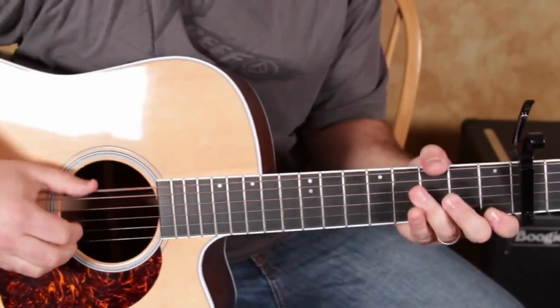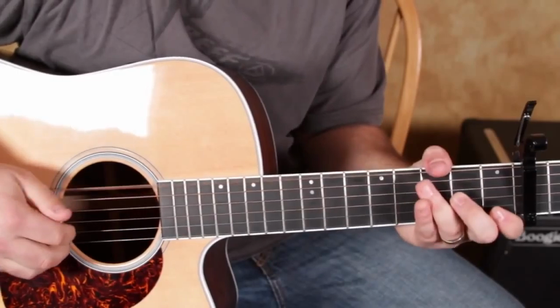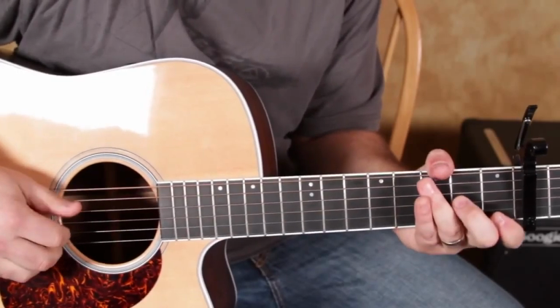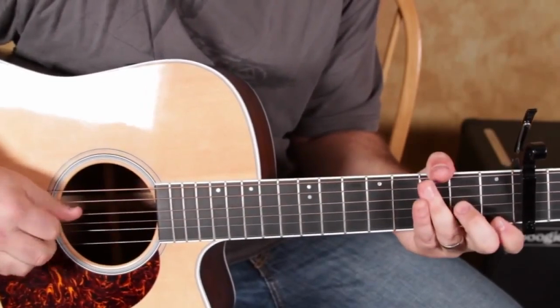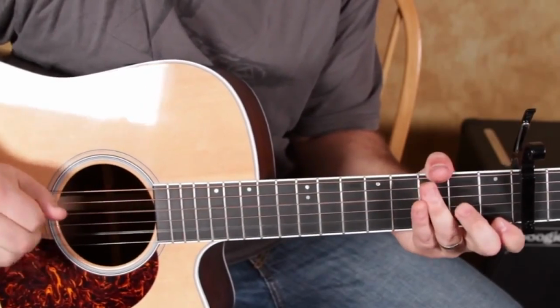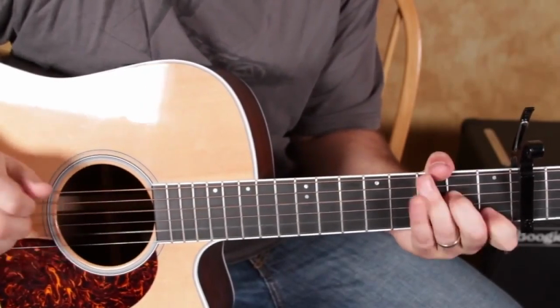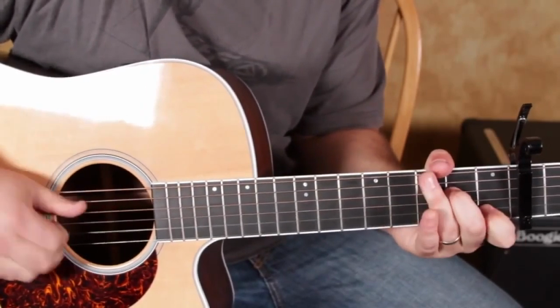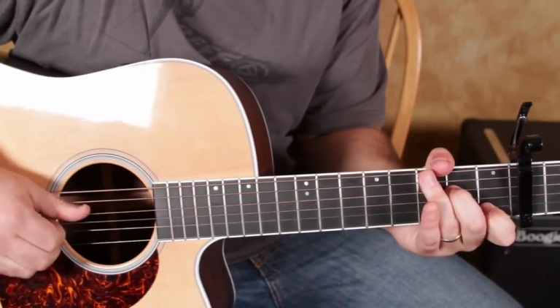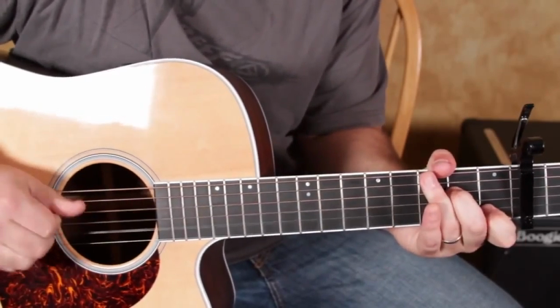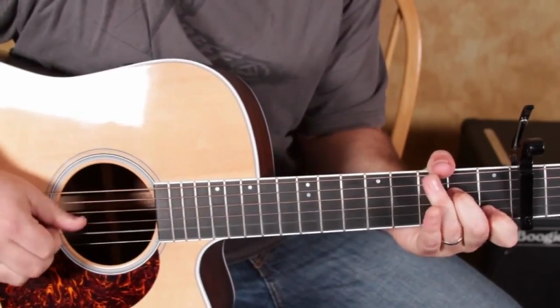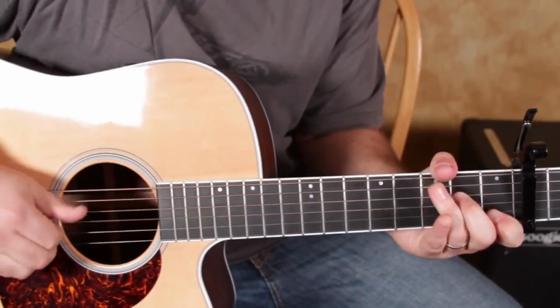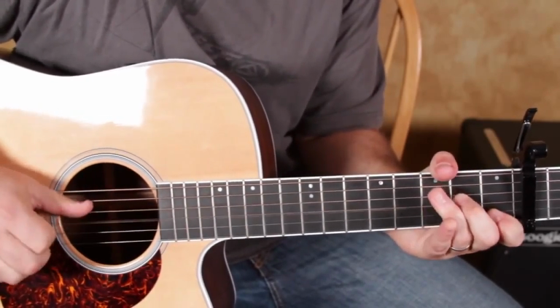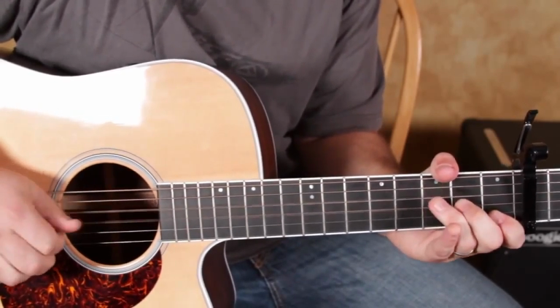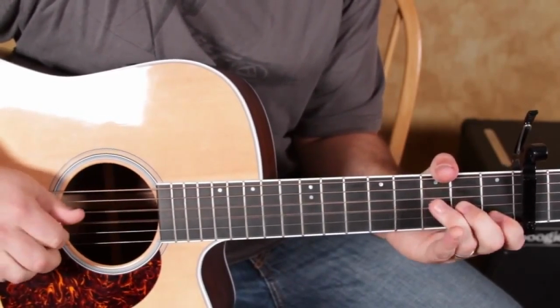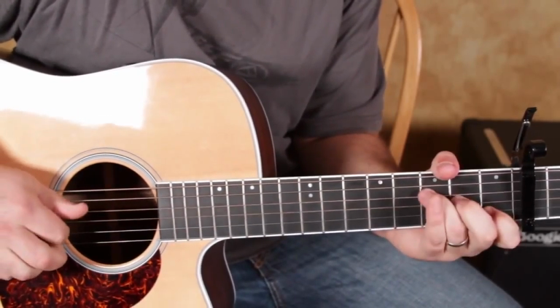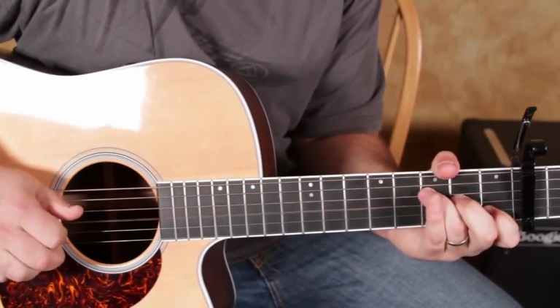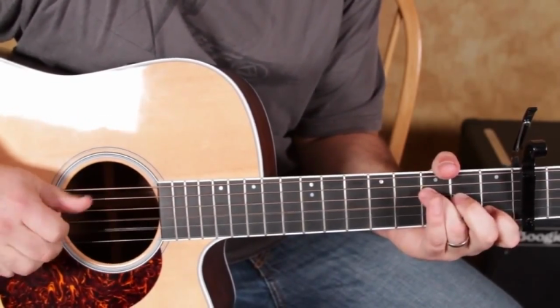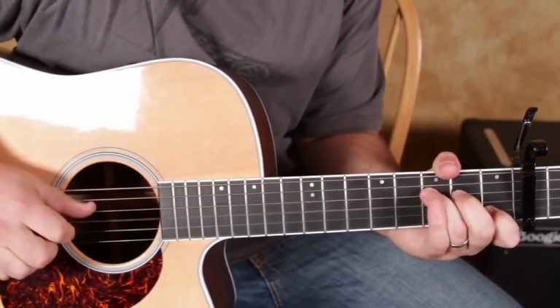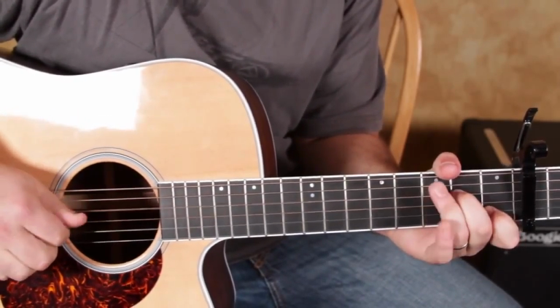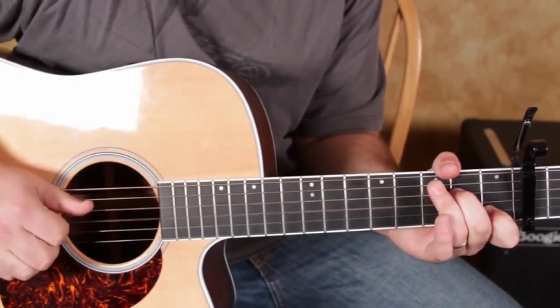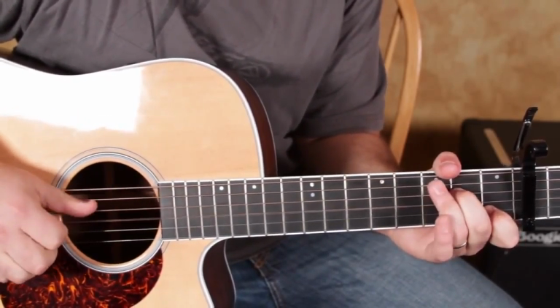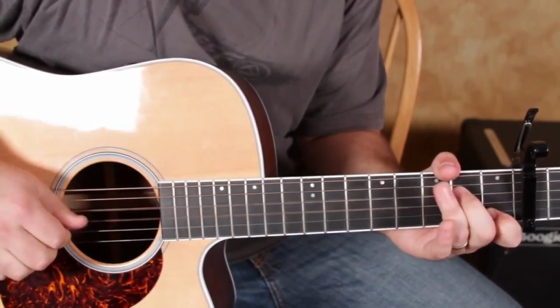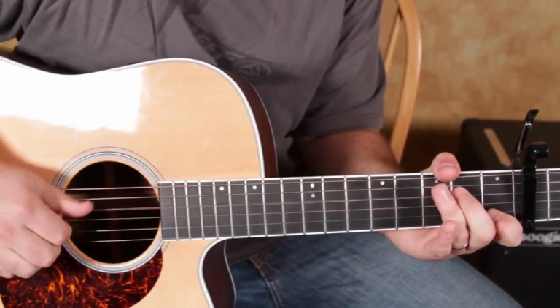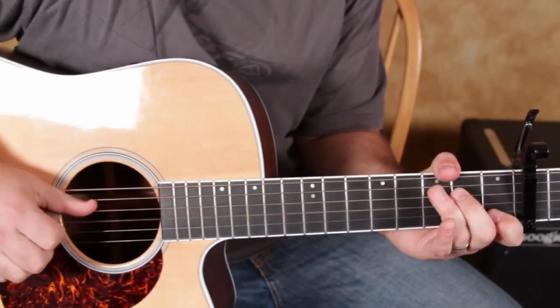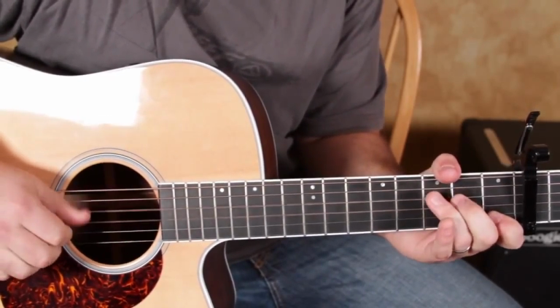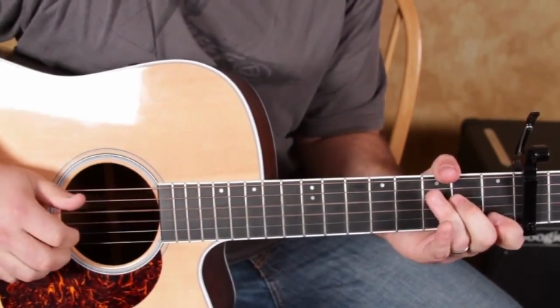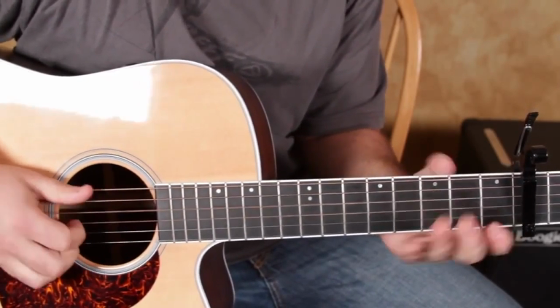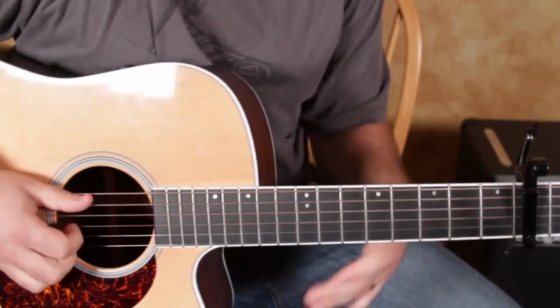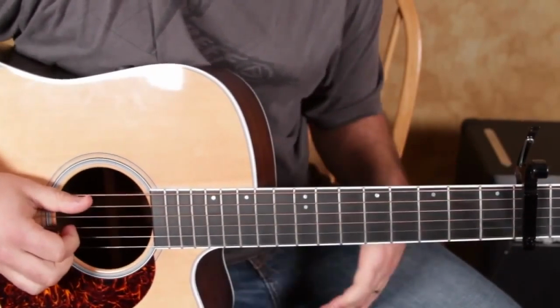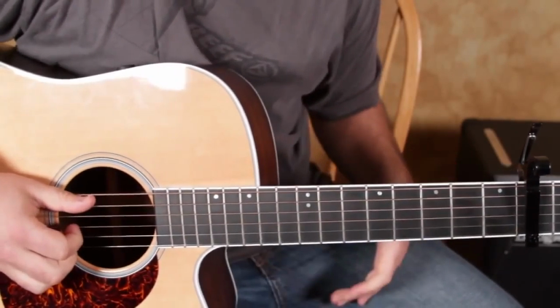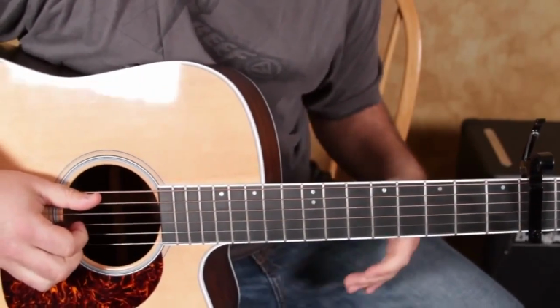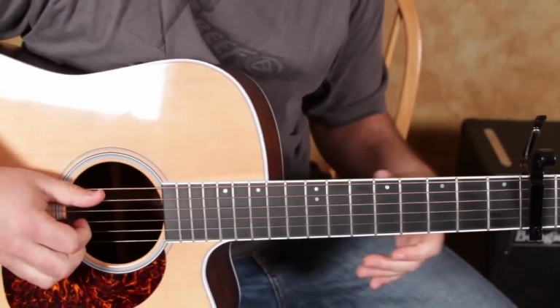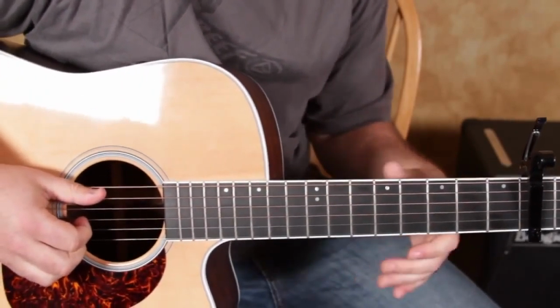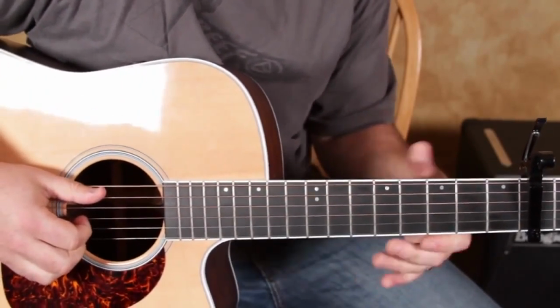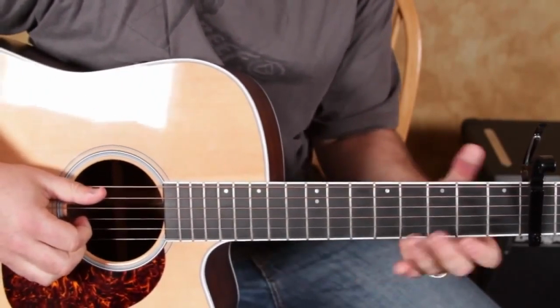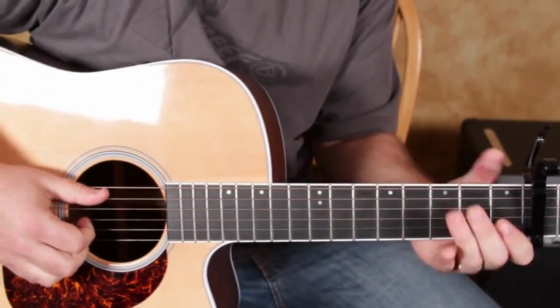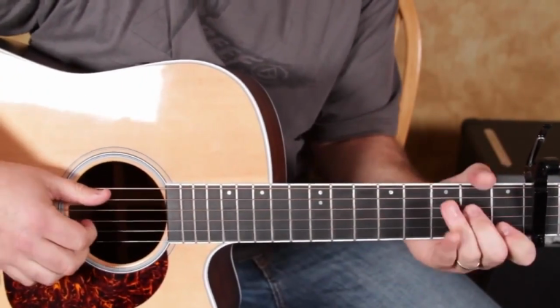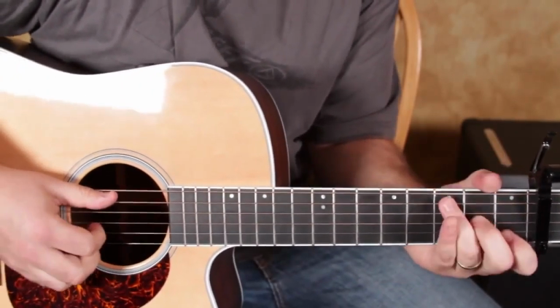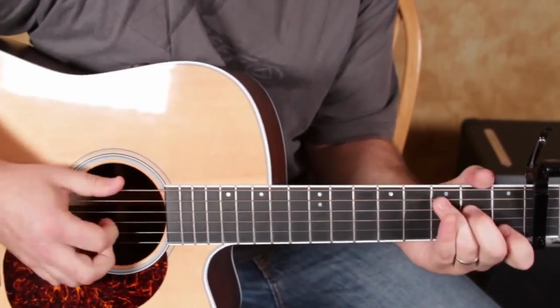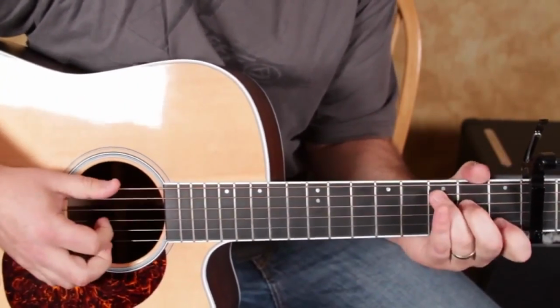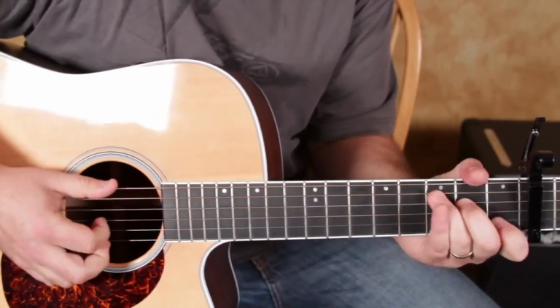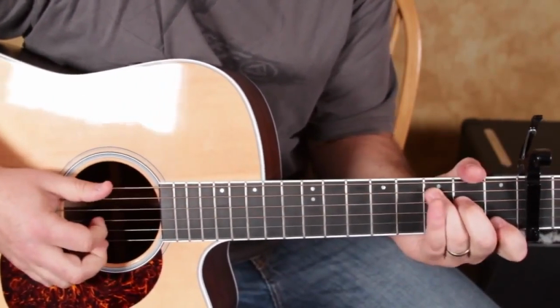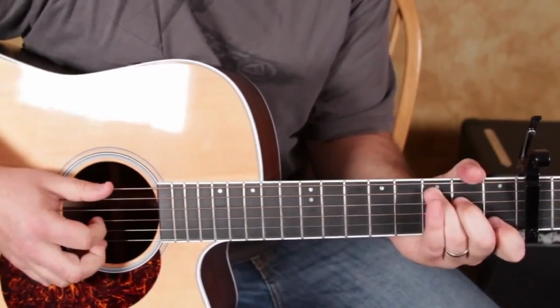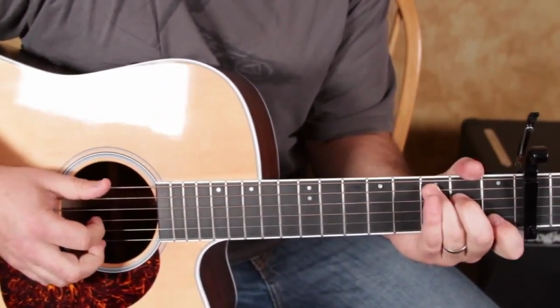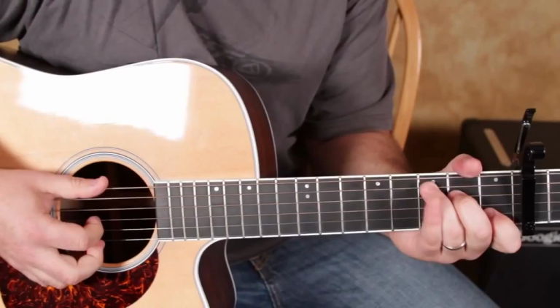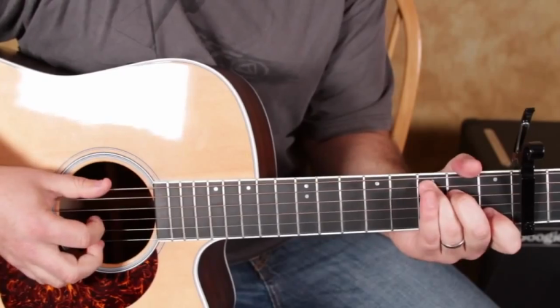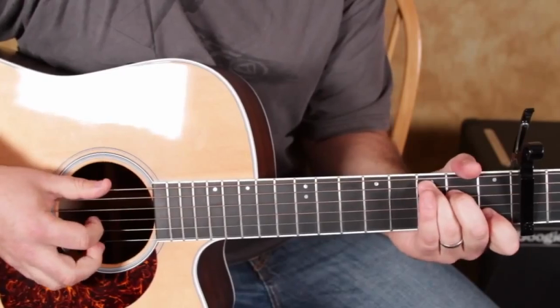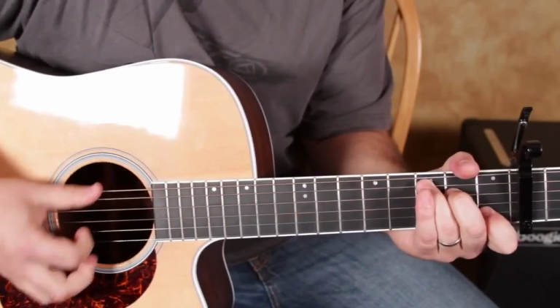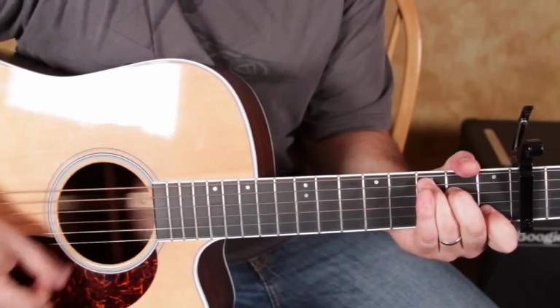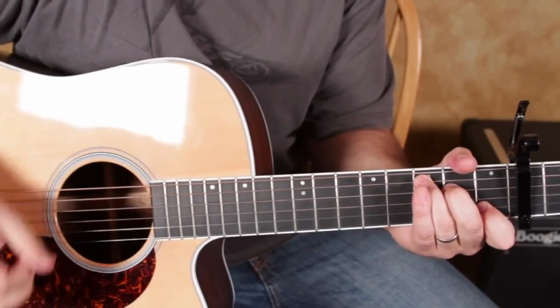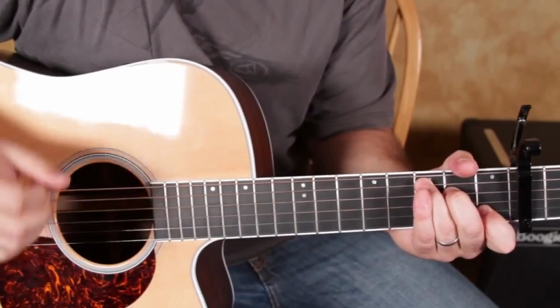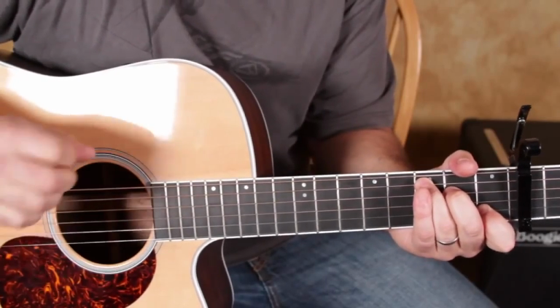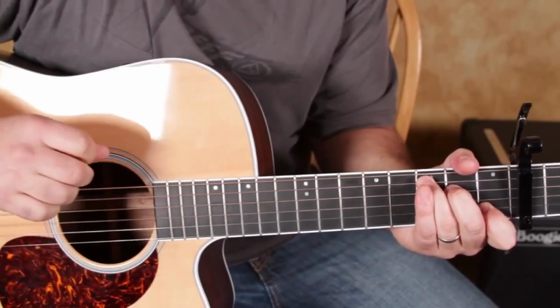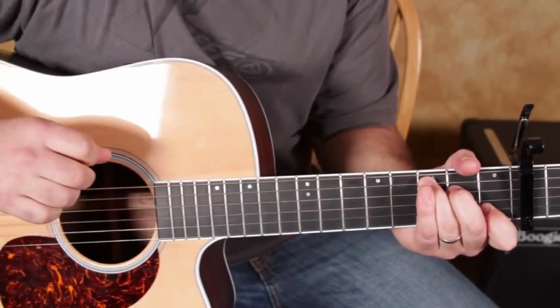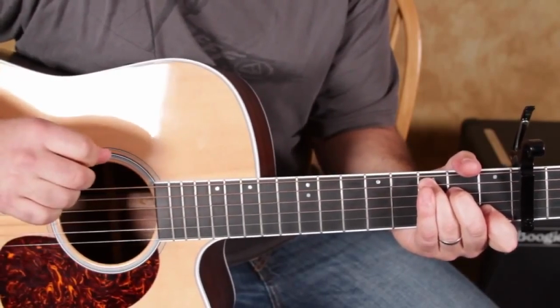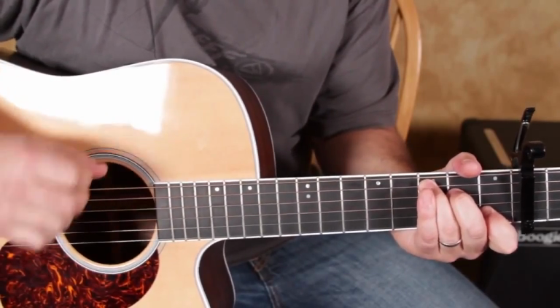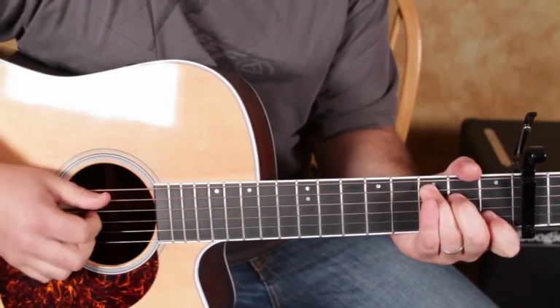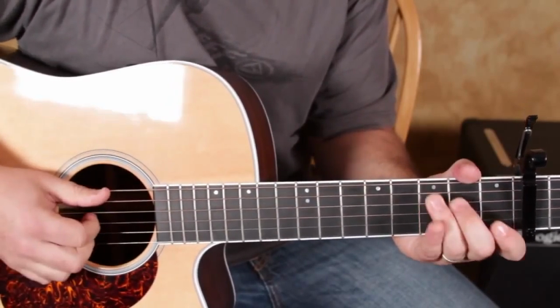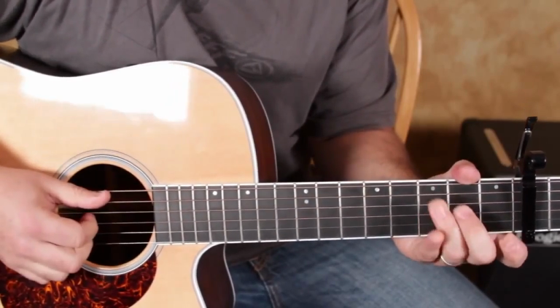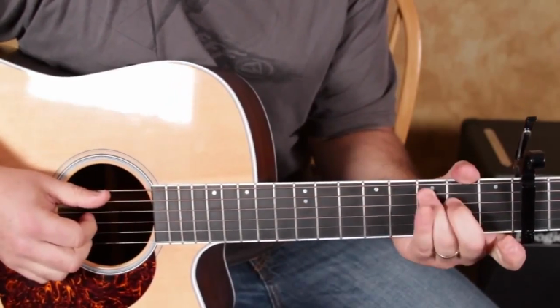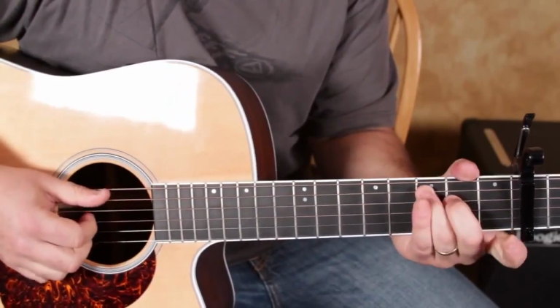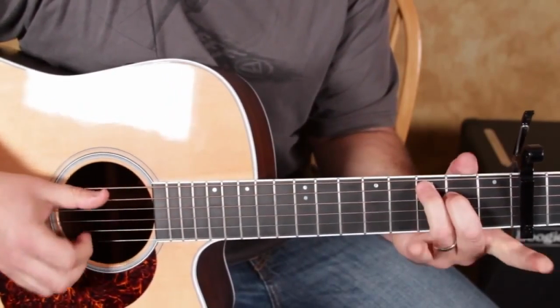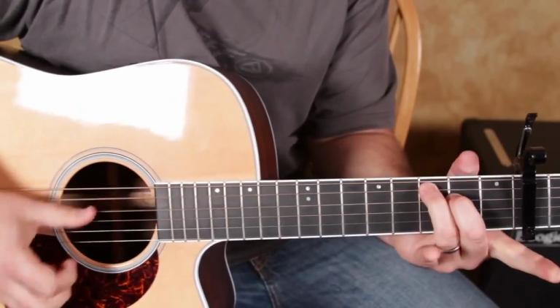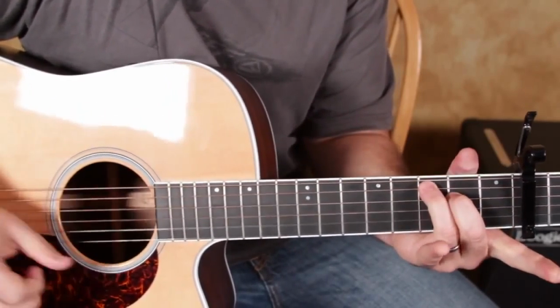Same pattern with my right hand: open D, open G. And when you put all that together, you have the riff.